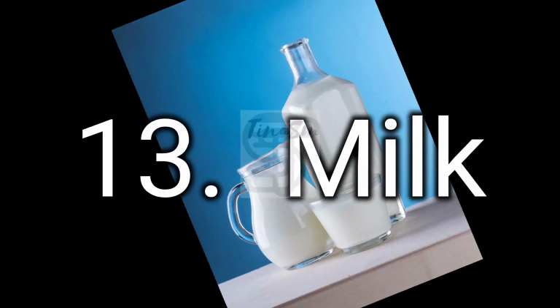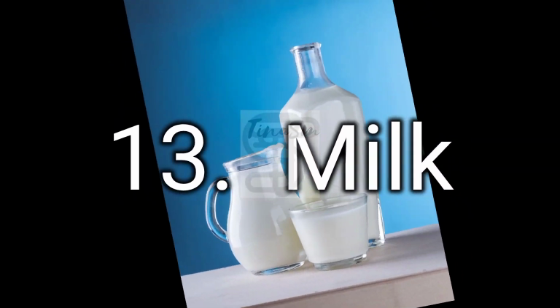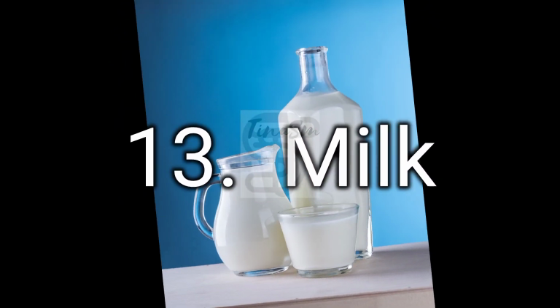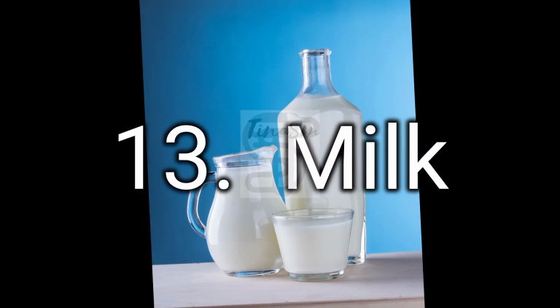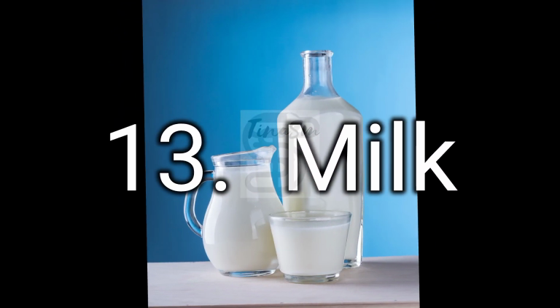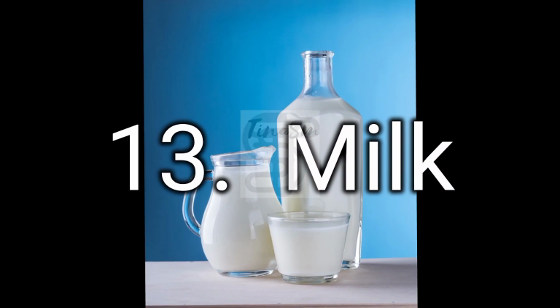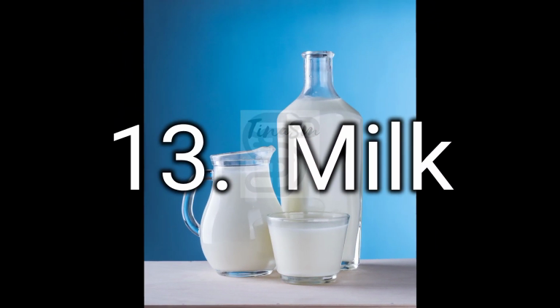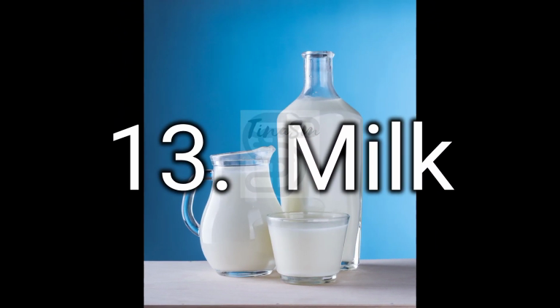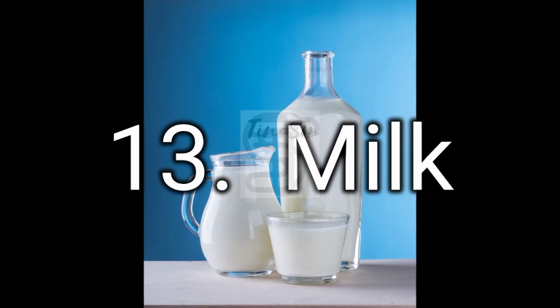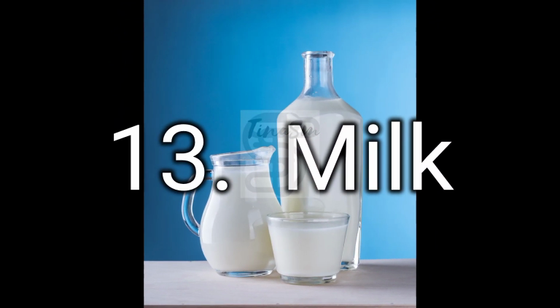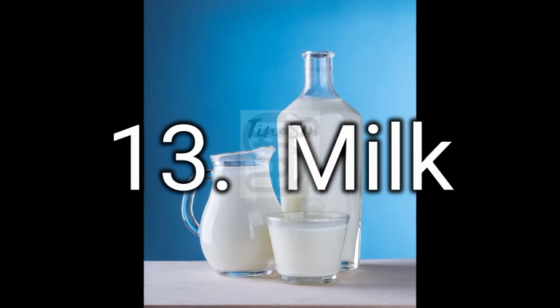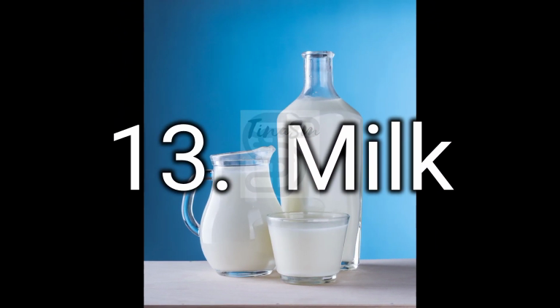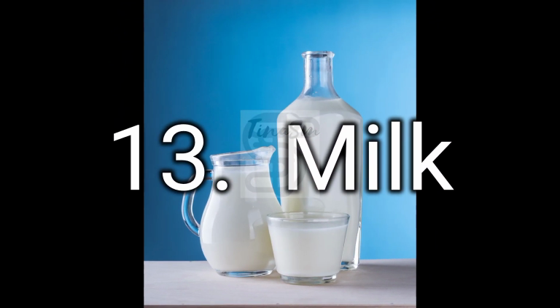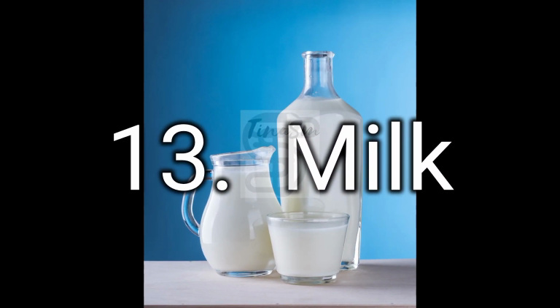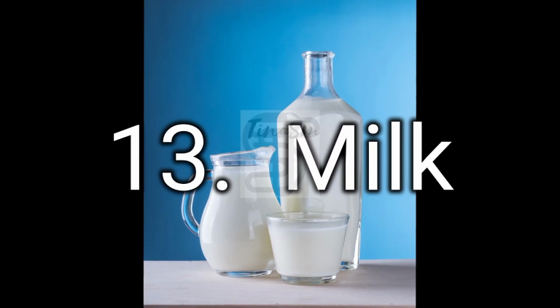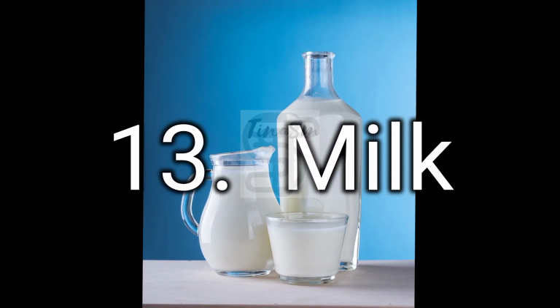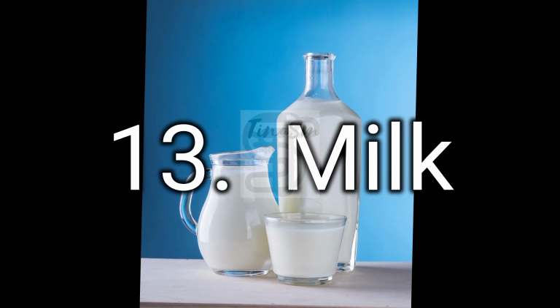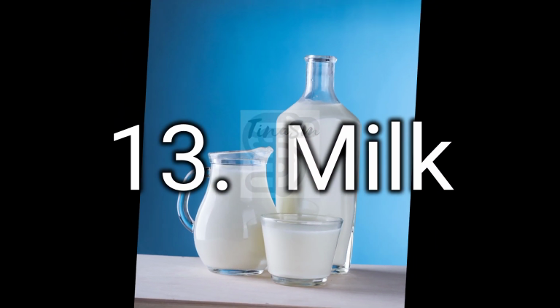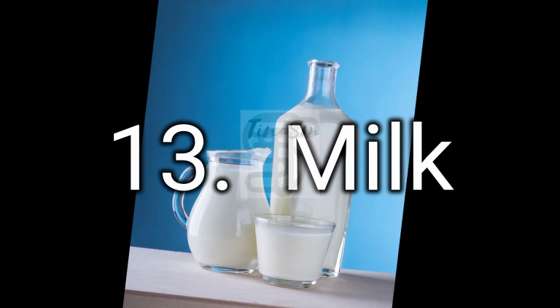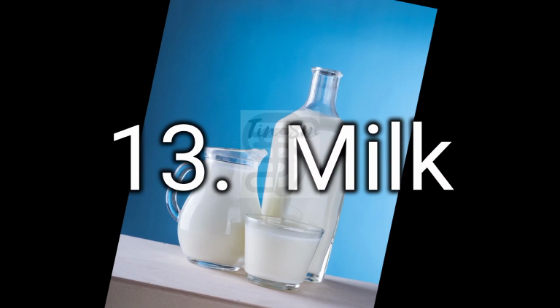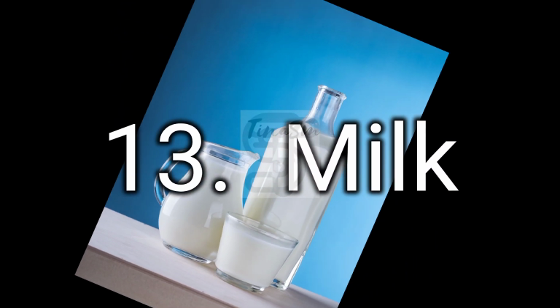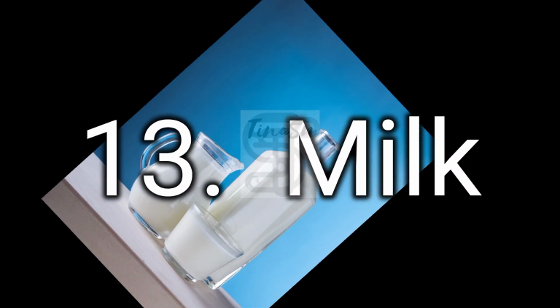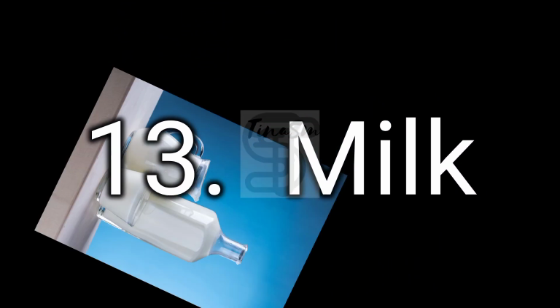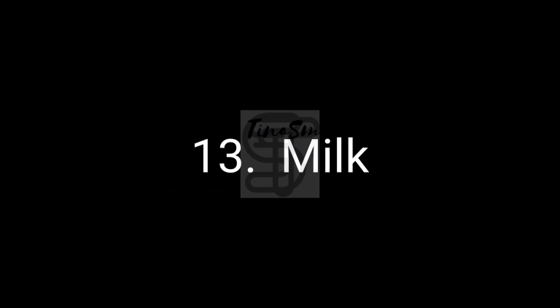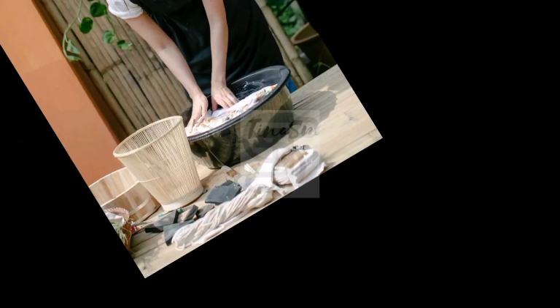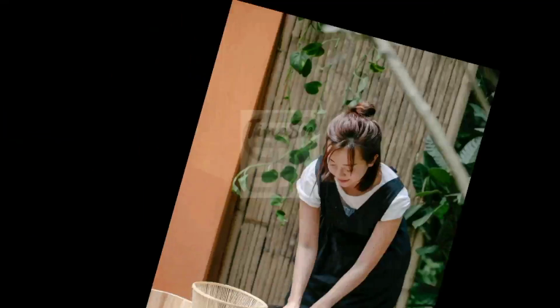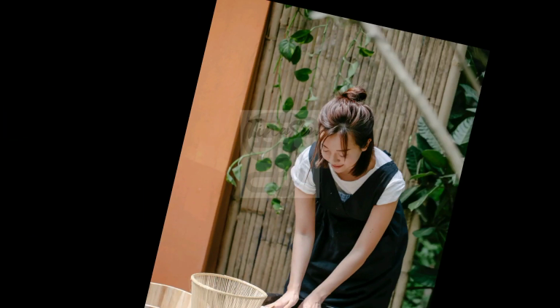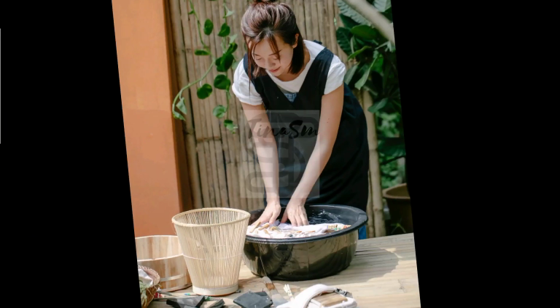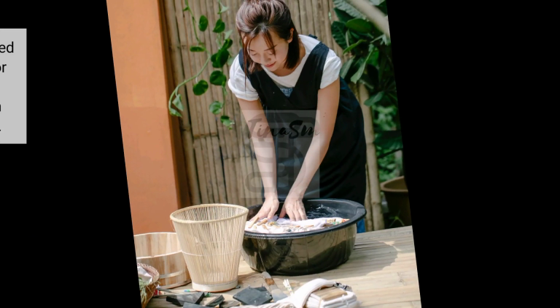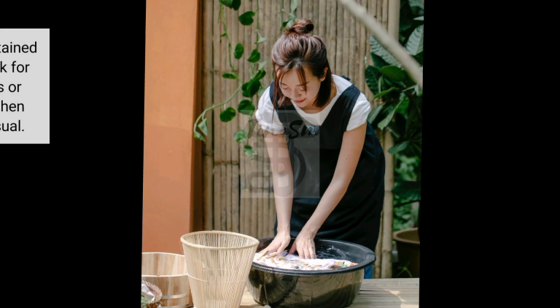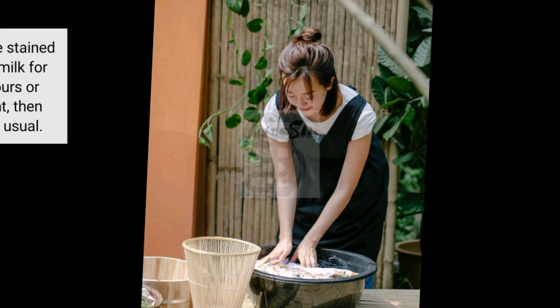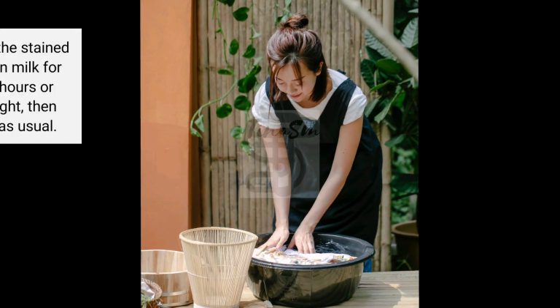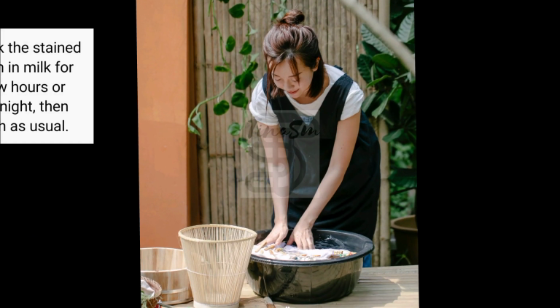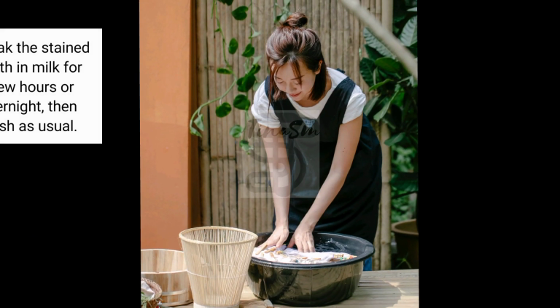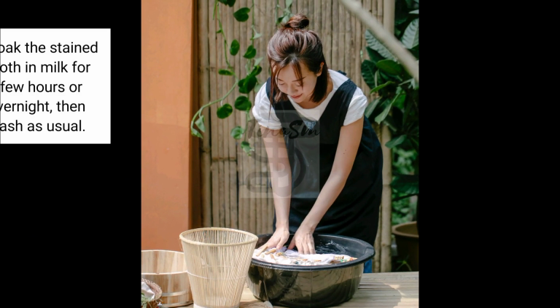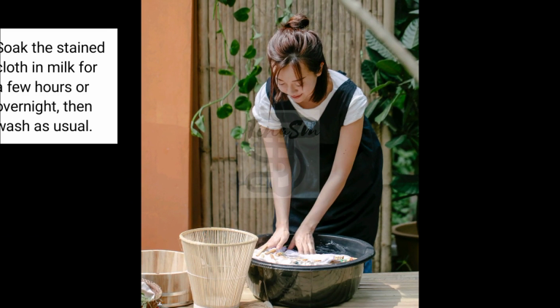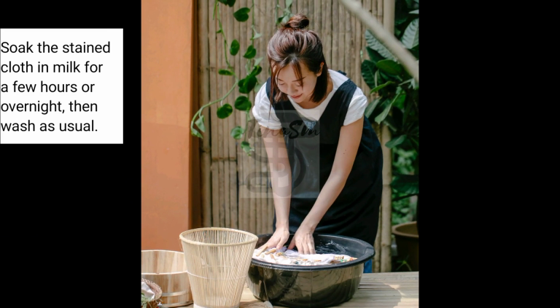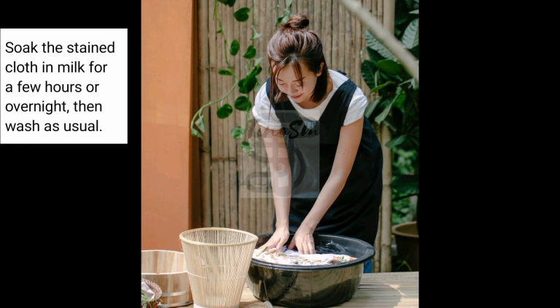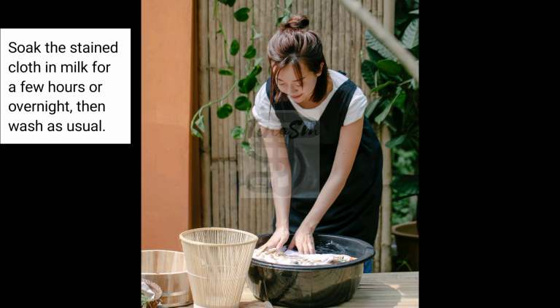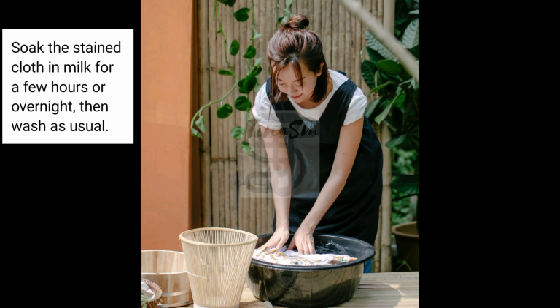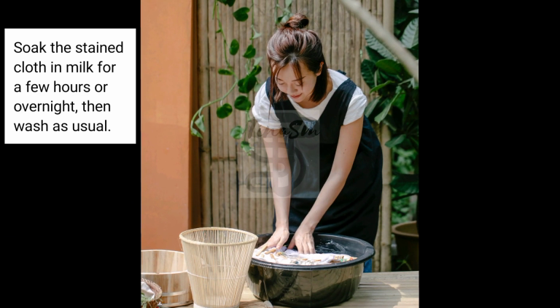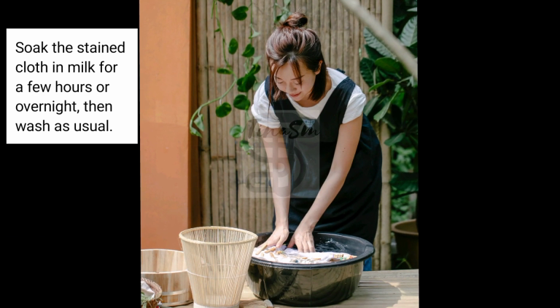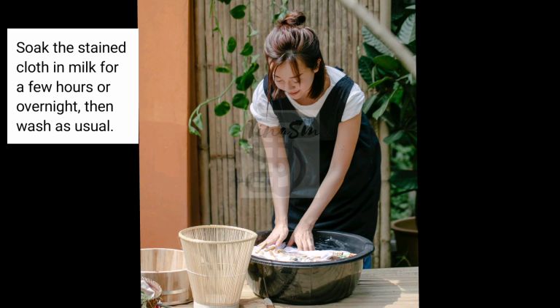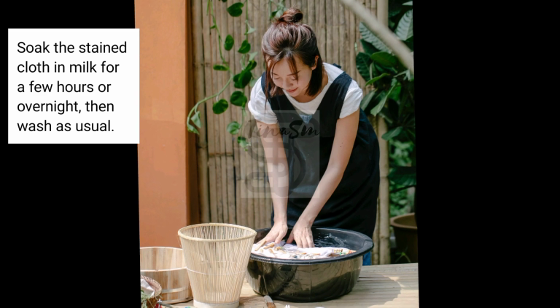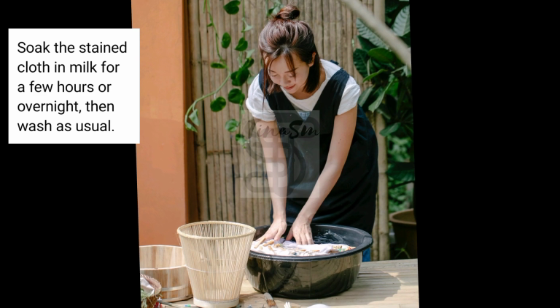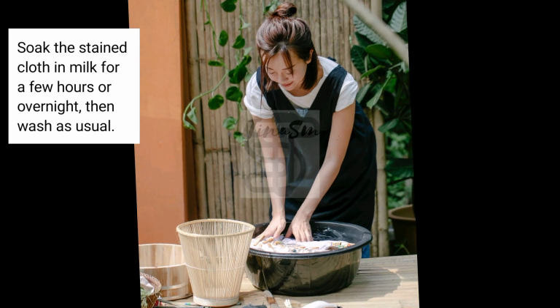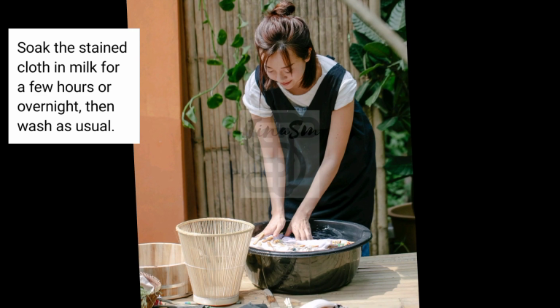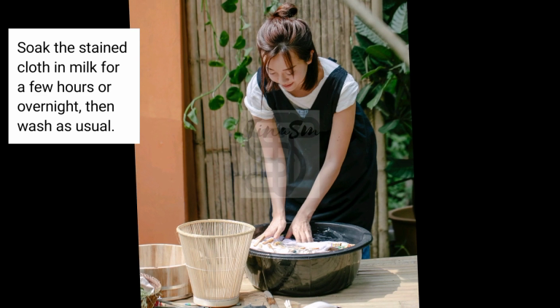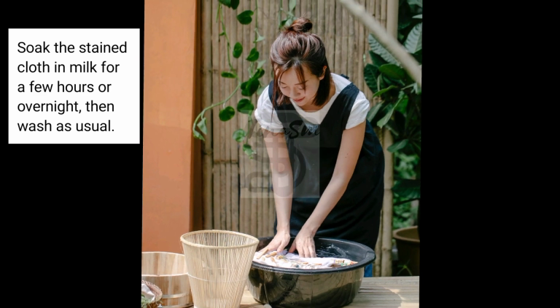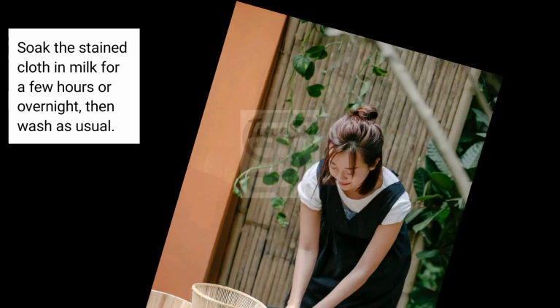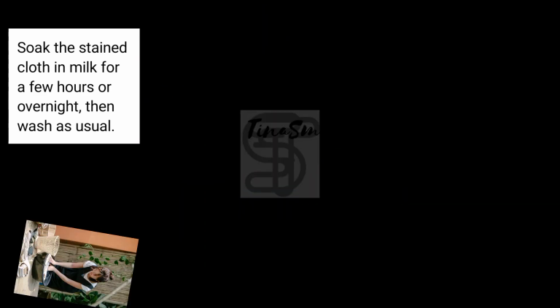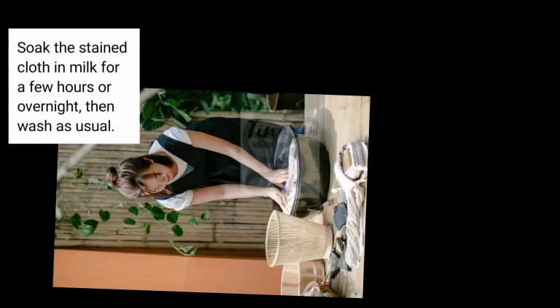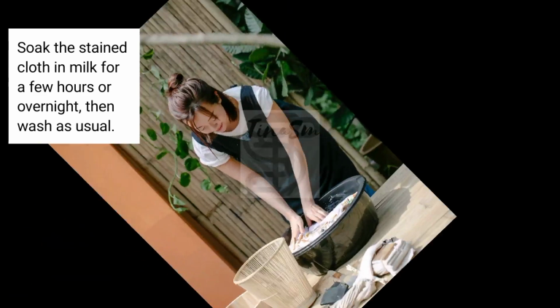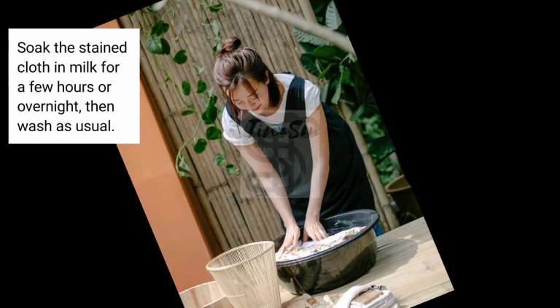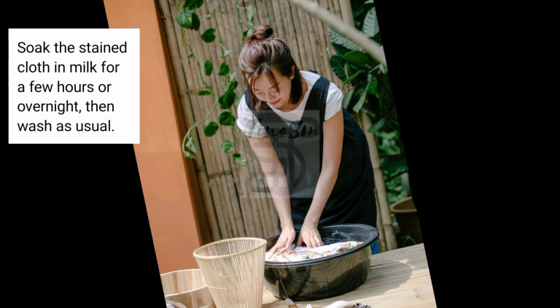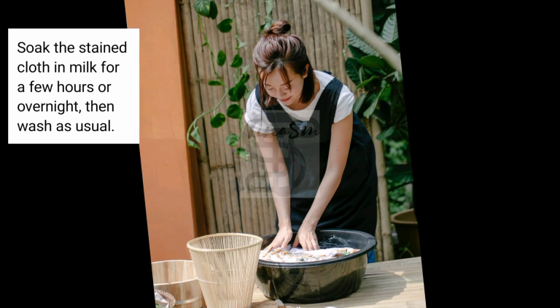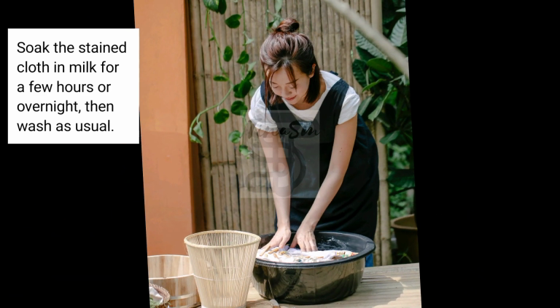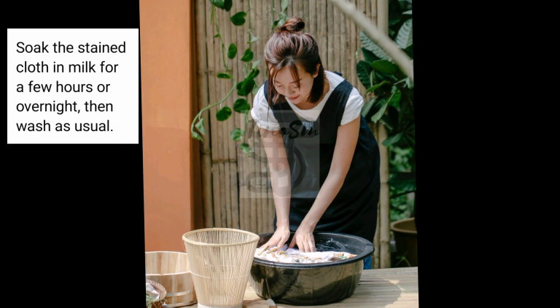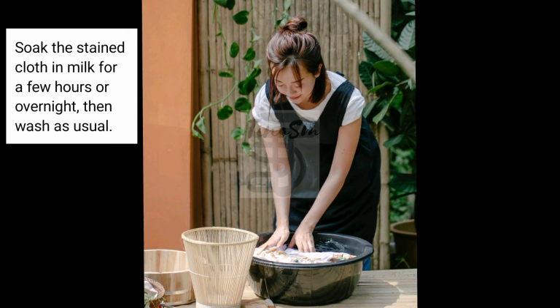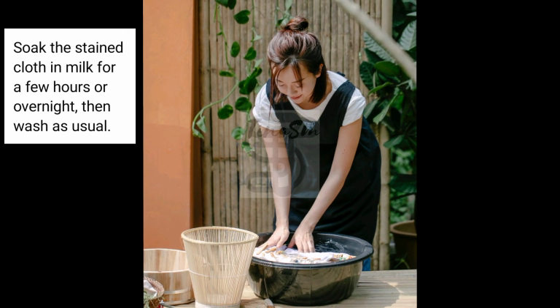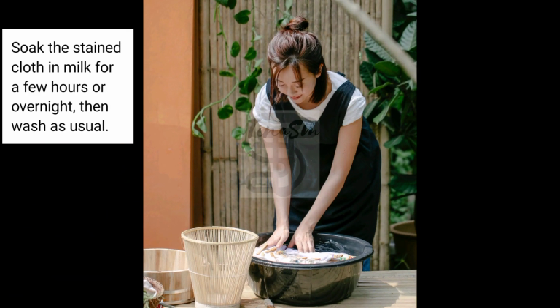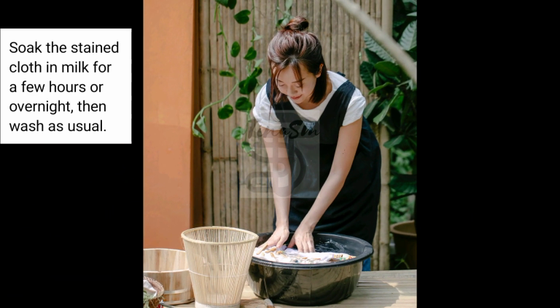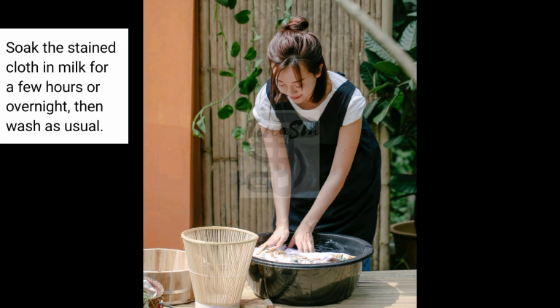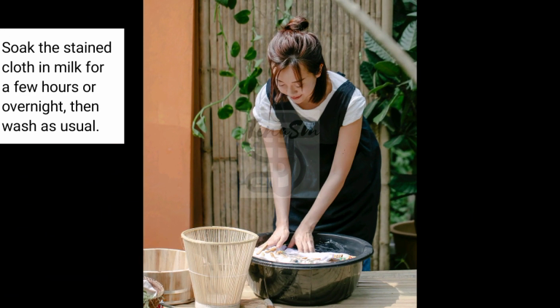13. Milk. Soak the stained cloth in milk for a few hours or overnight, then wash as usual.